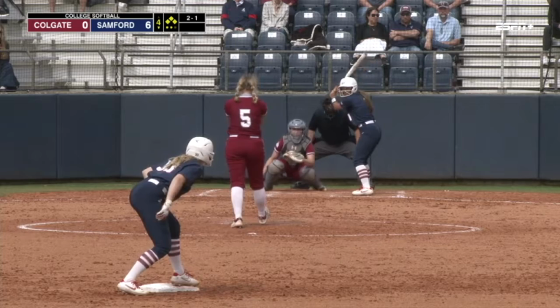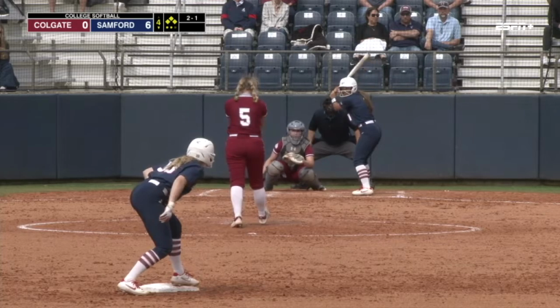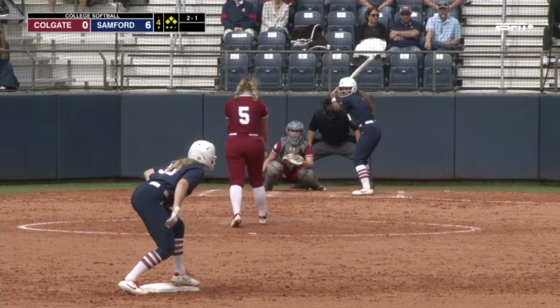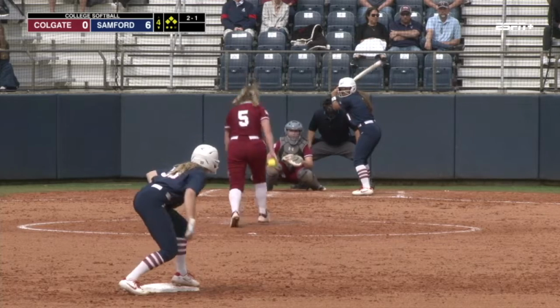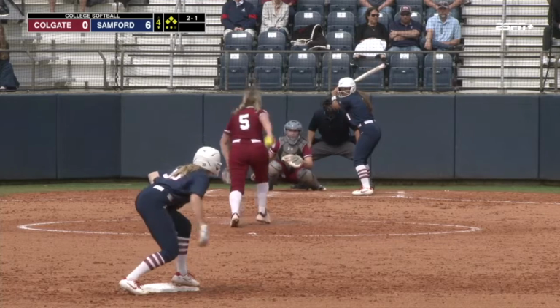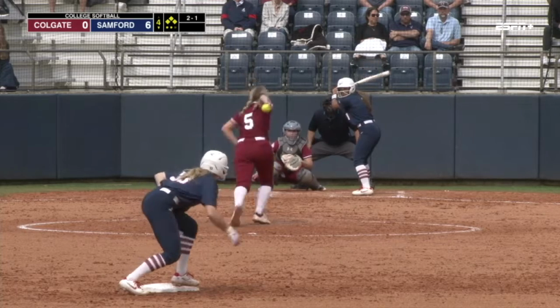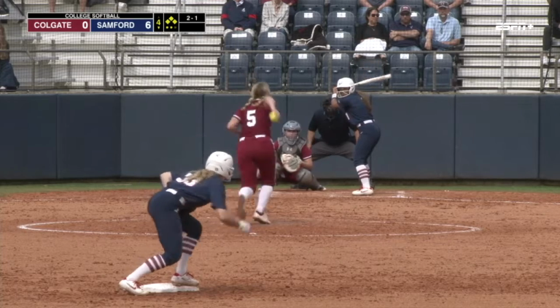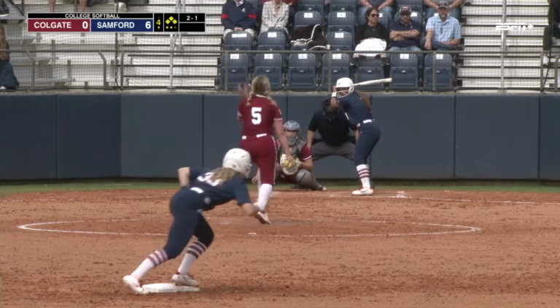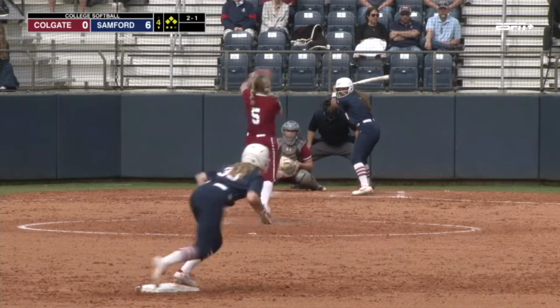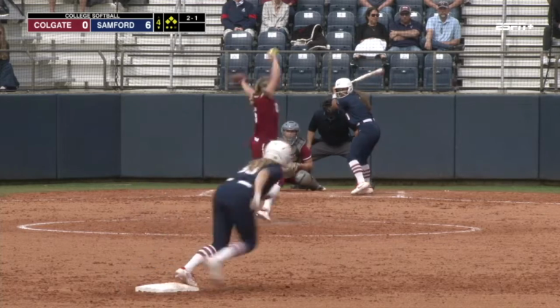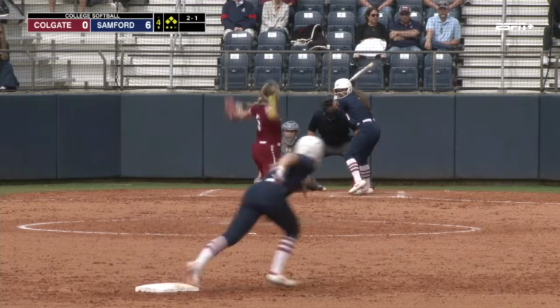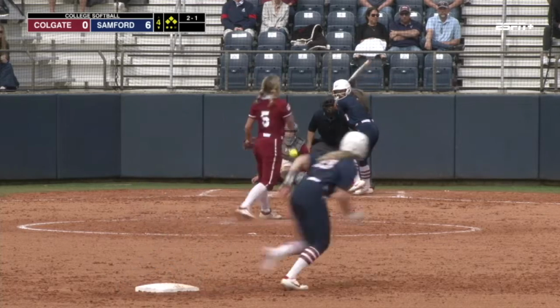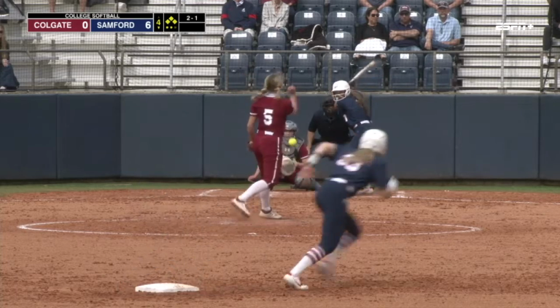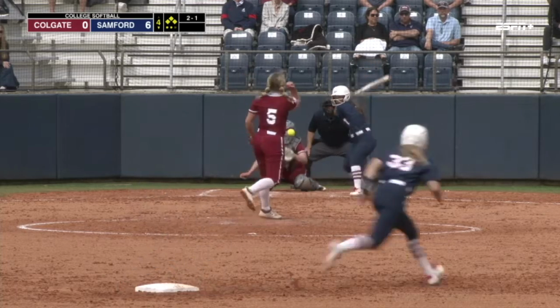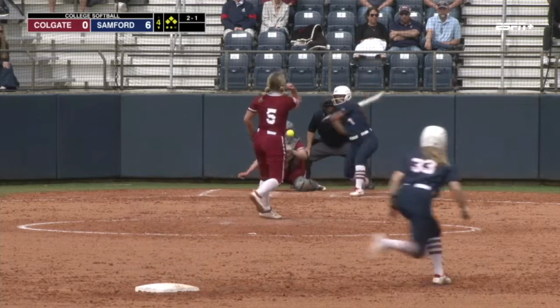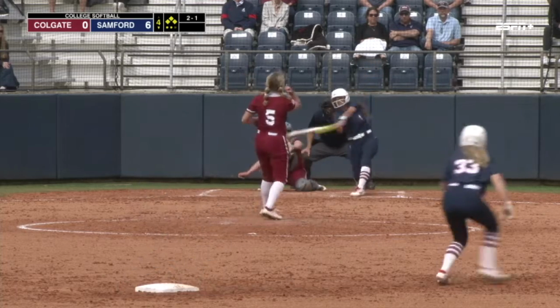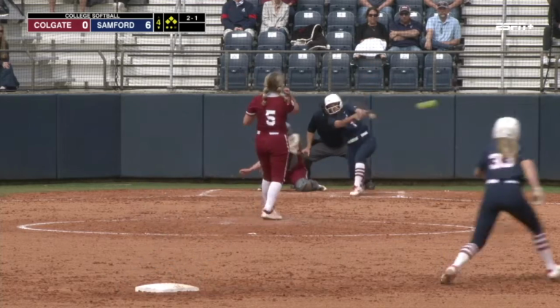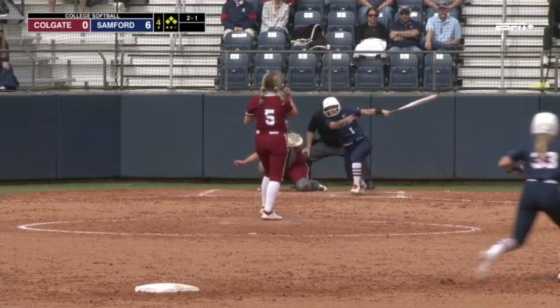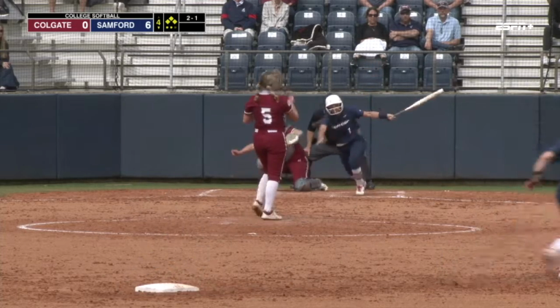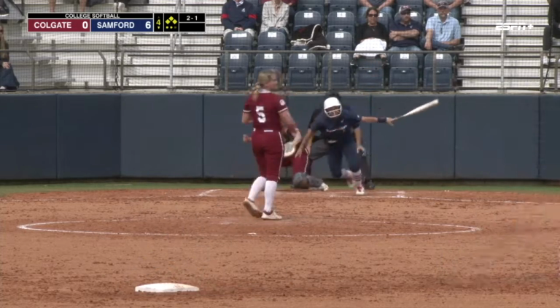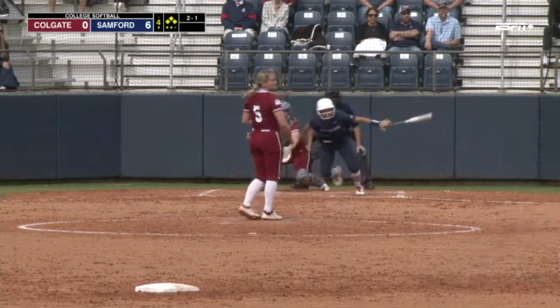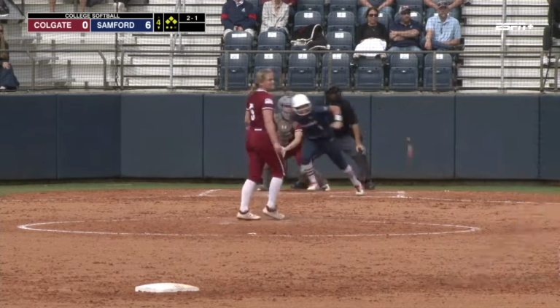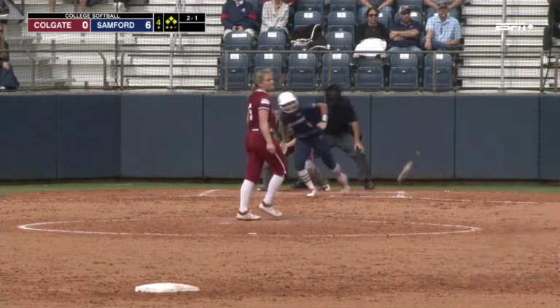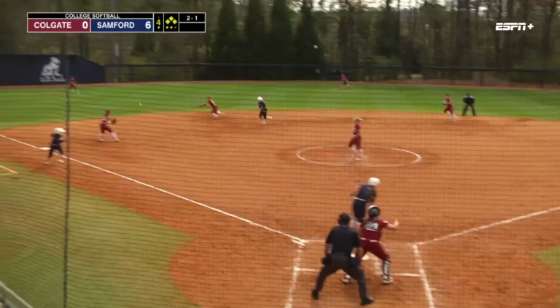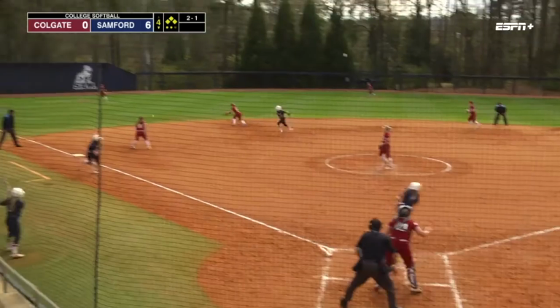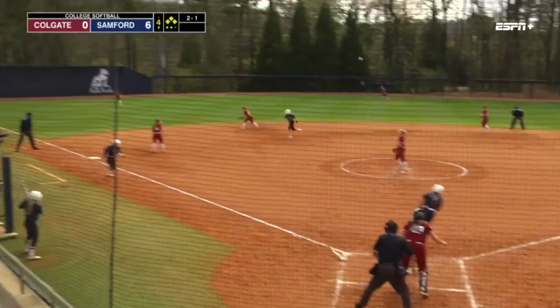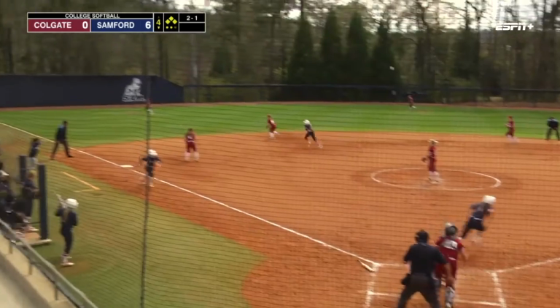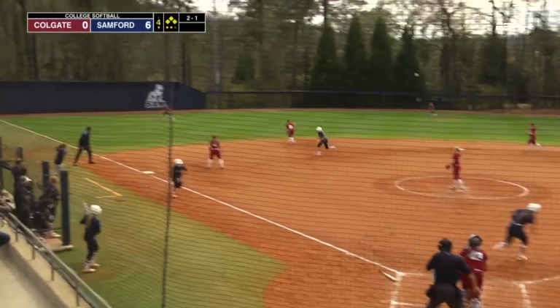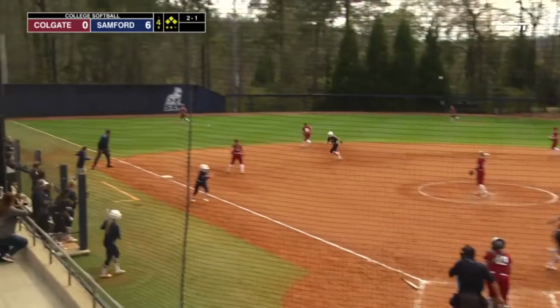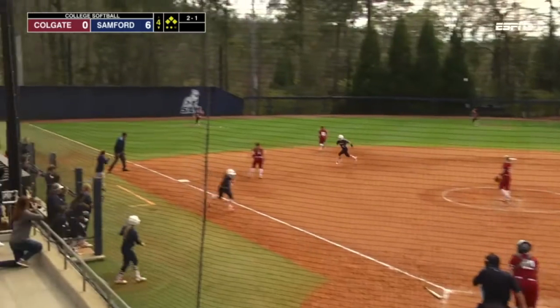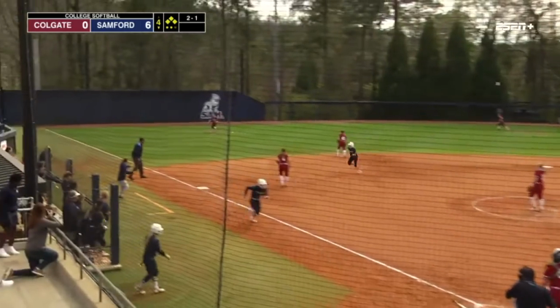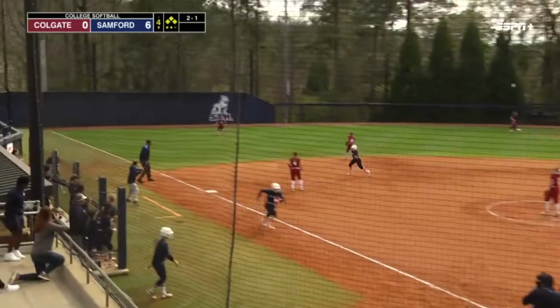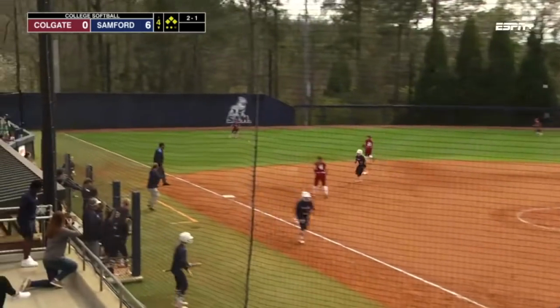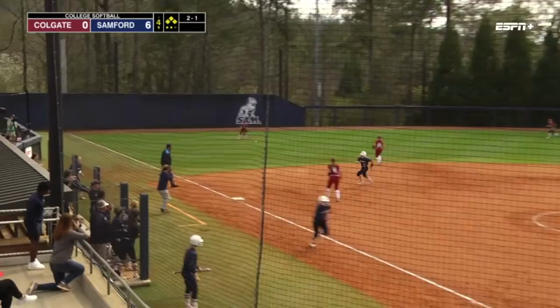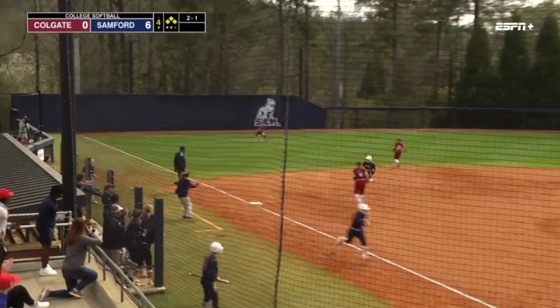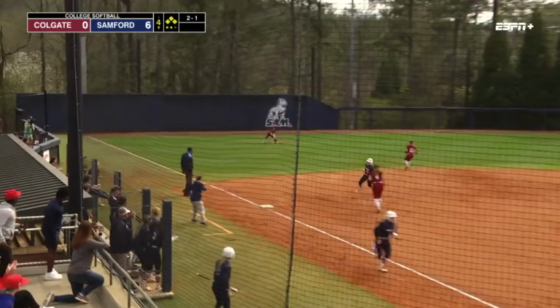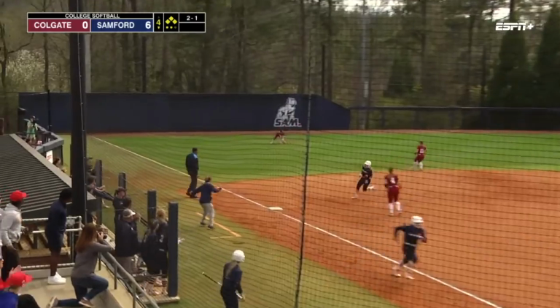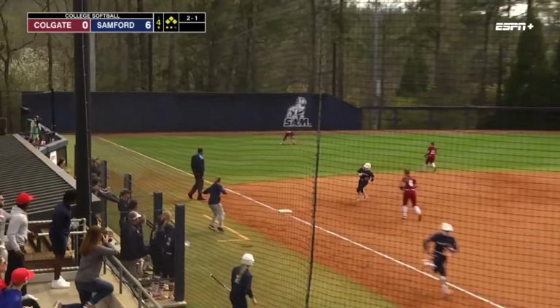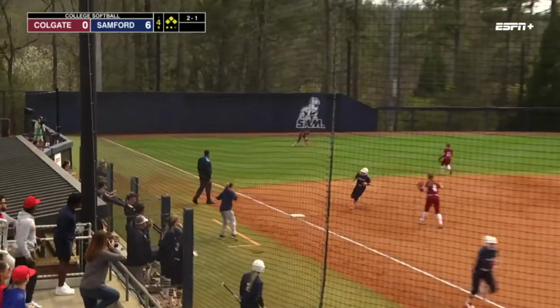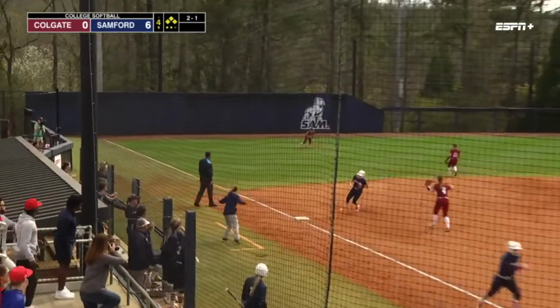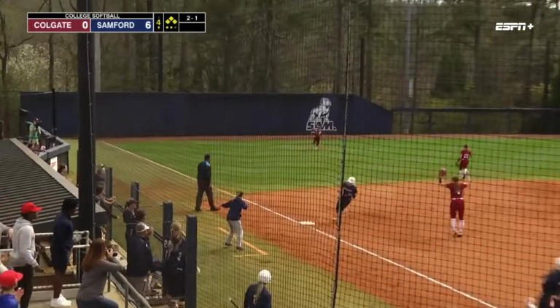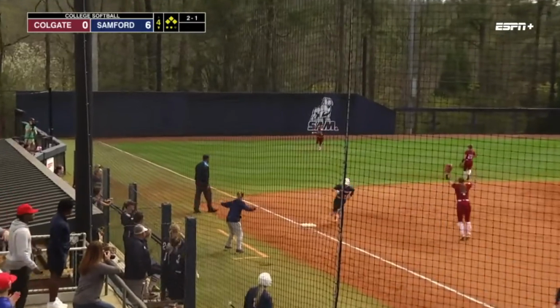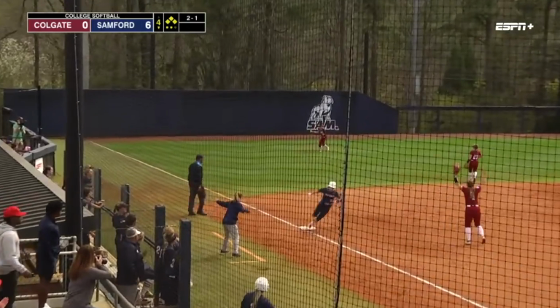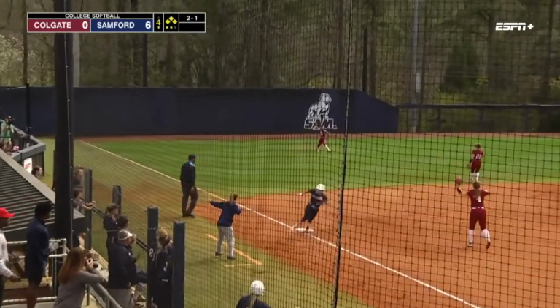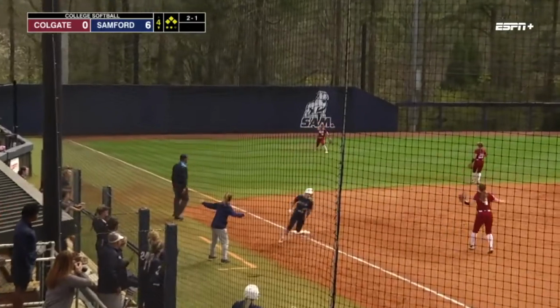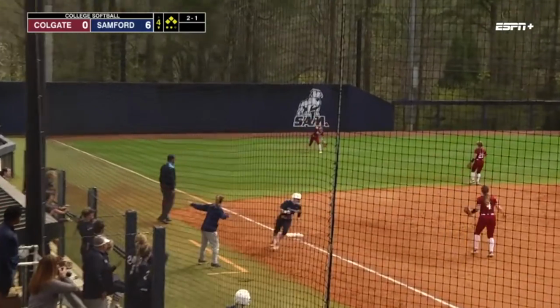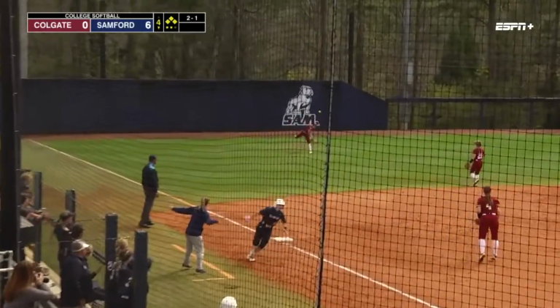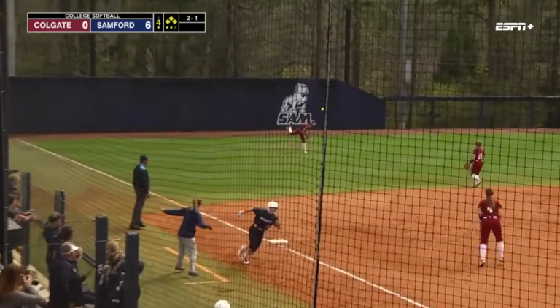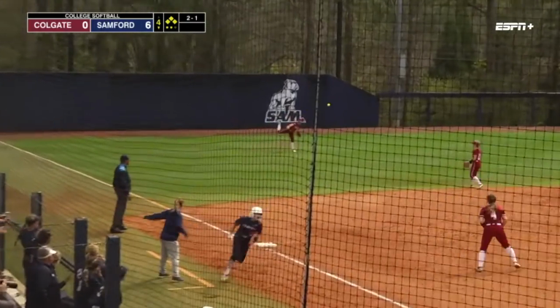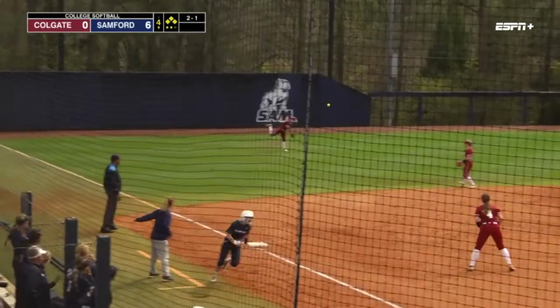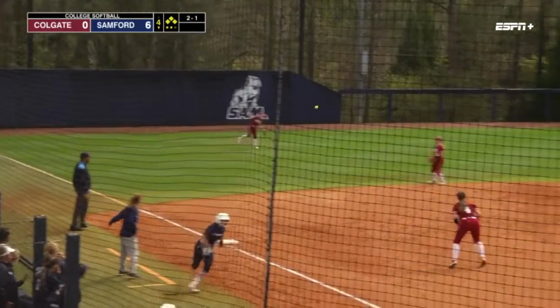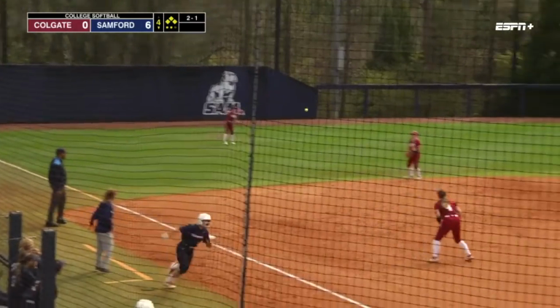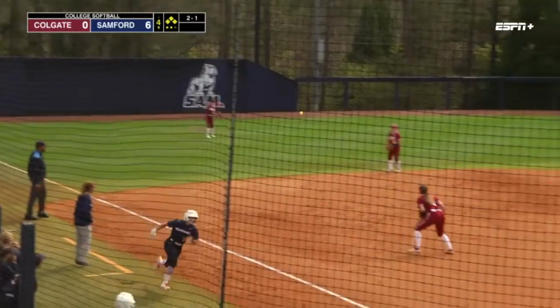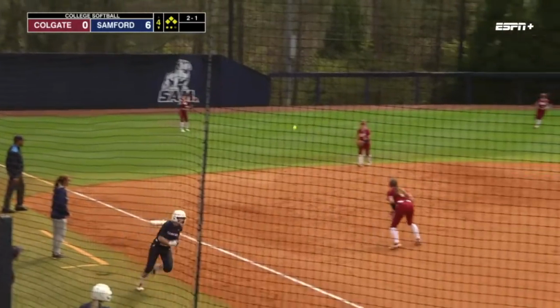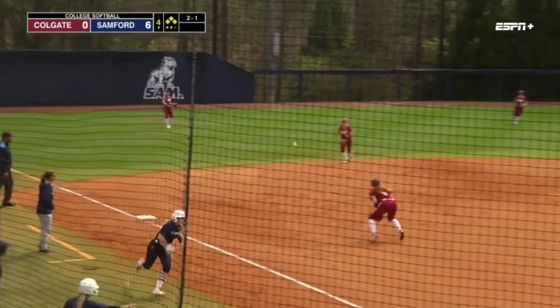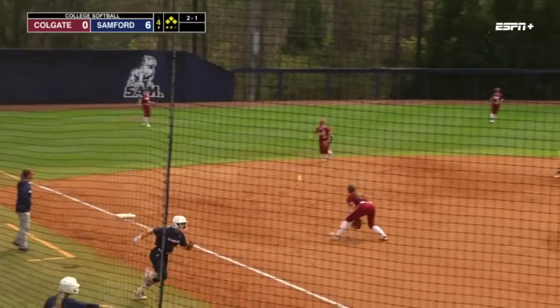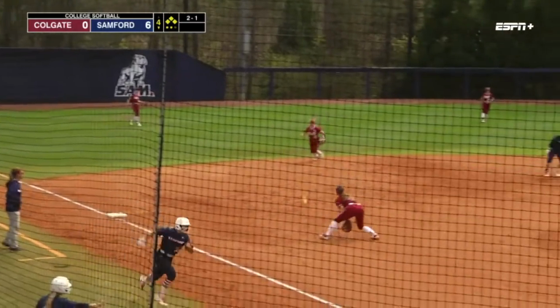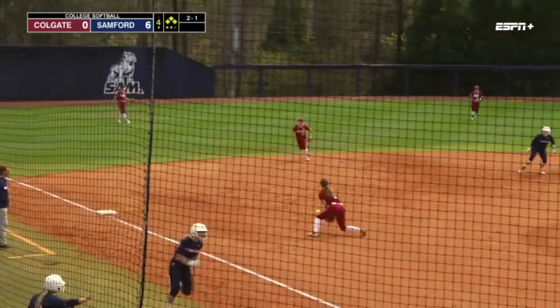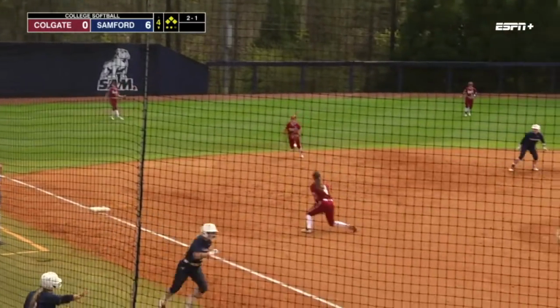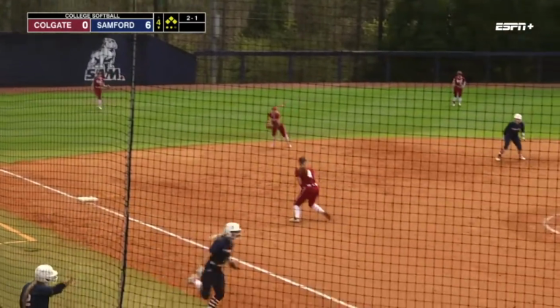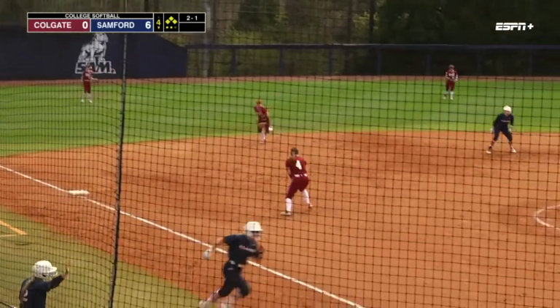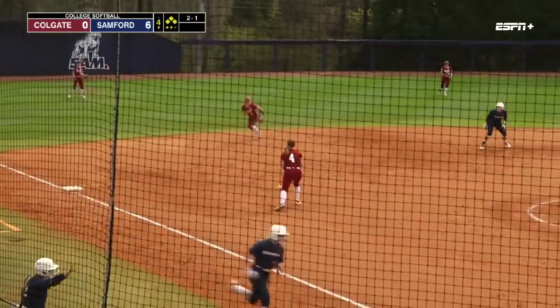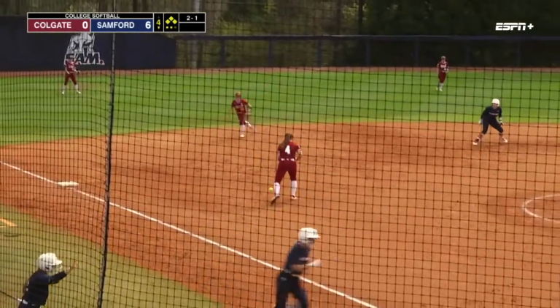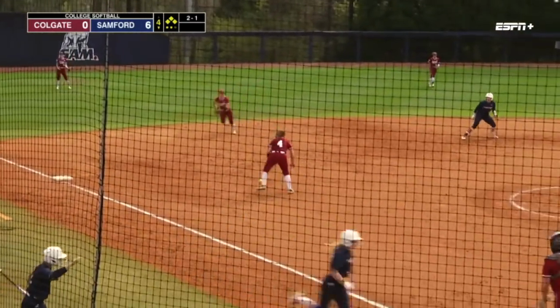235 batting average for Yantis. A line drive base hit into left field. Score, two.